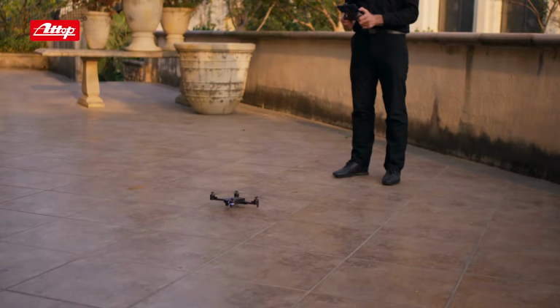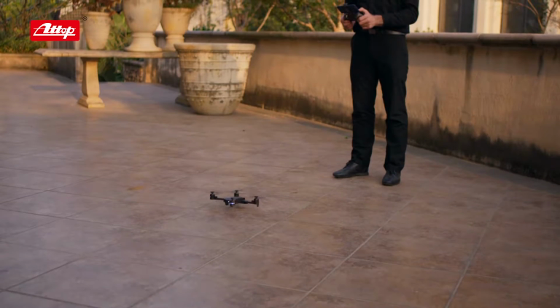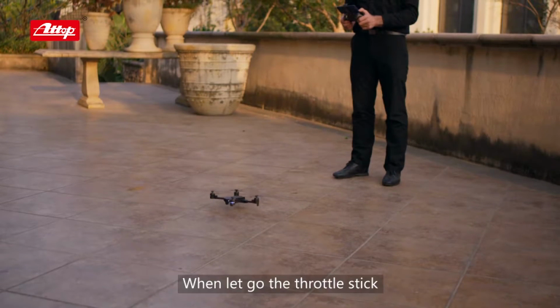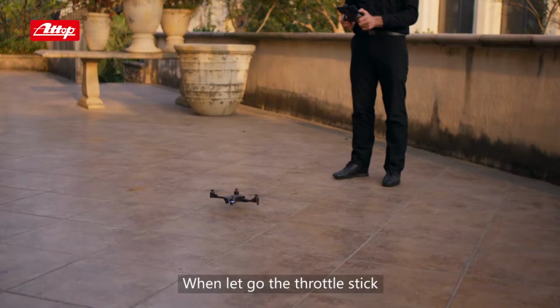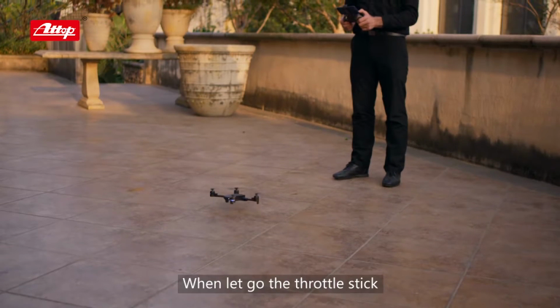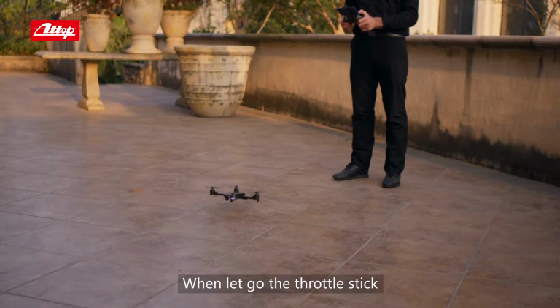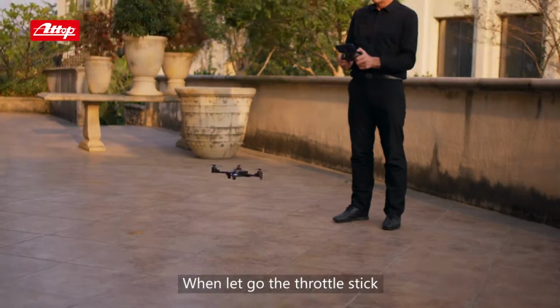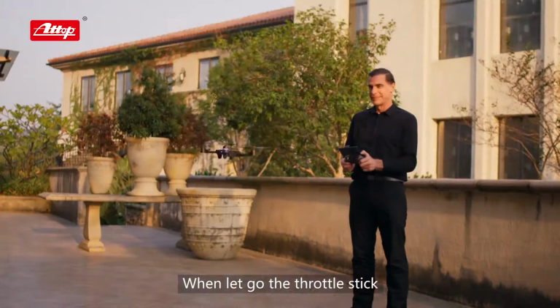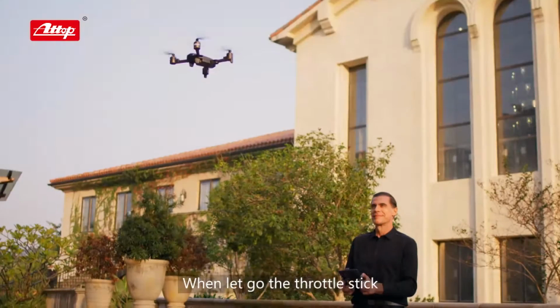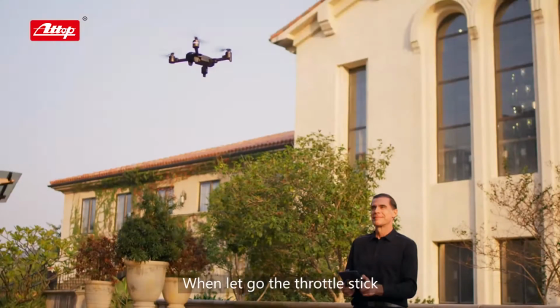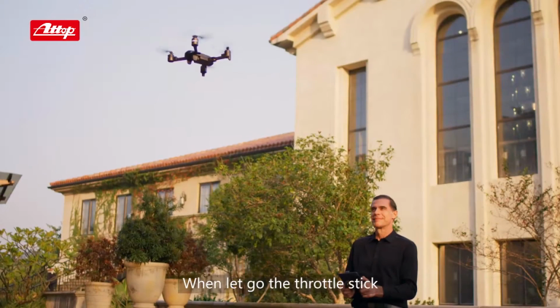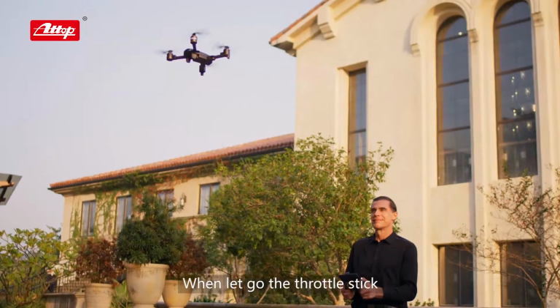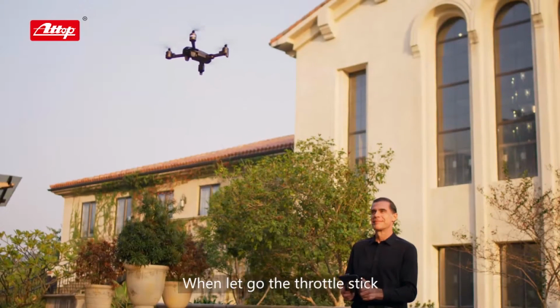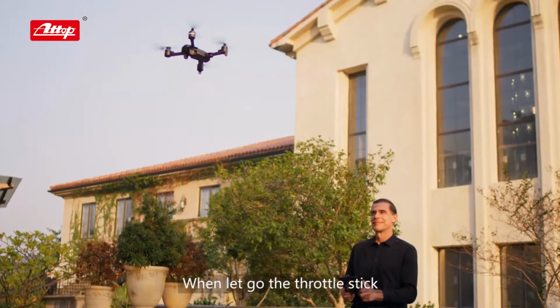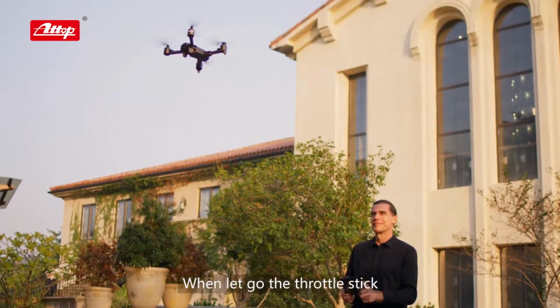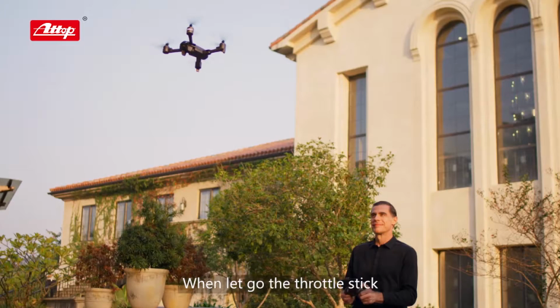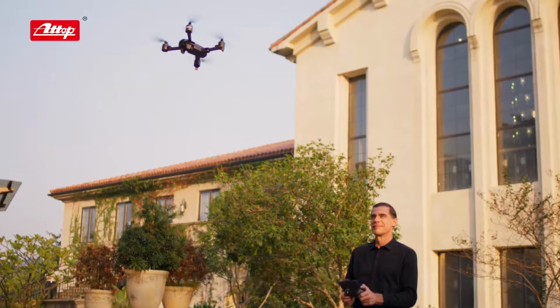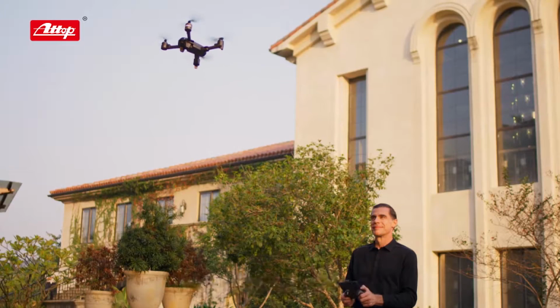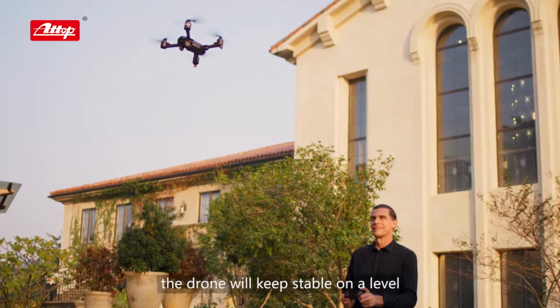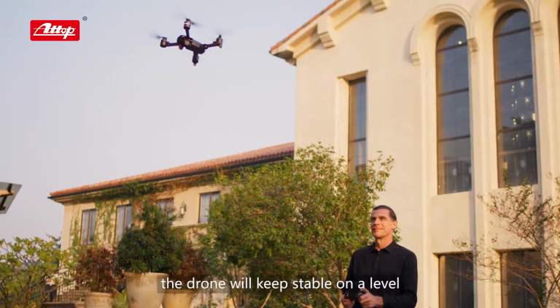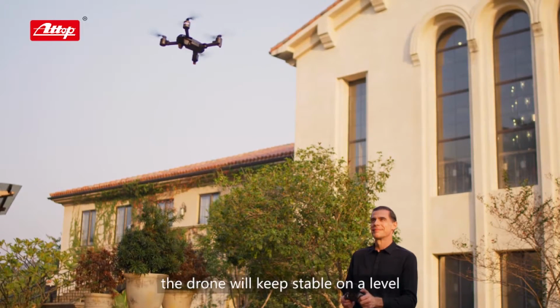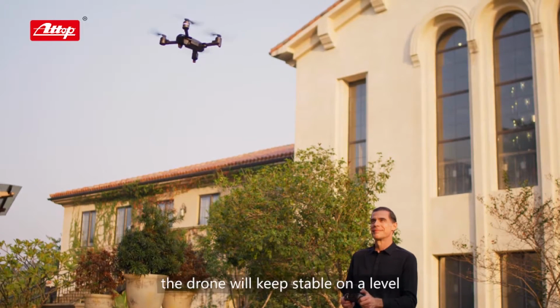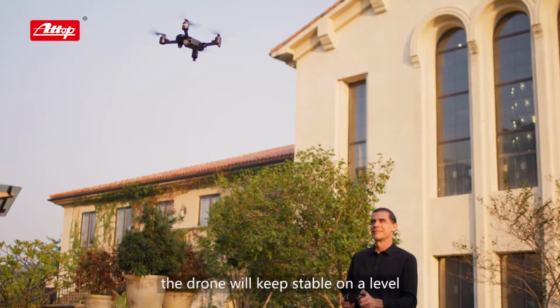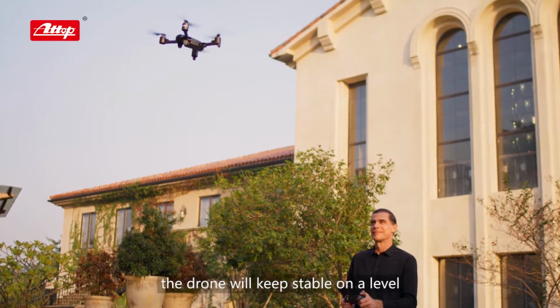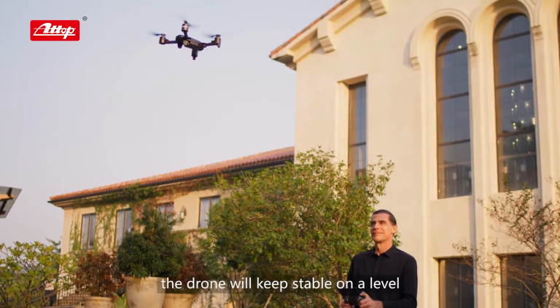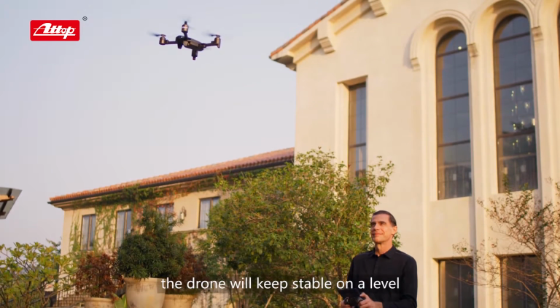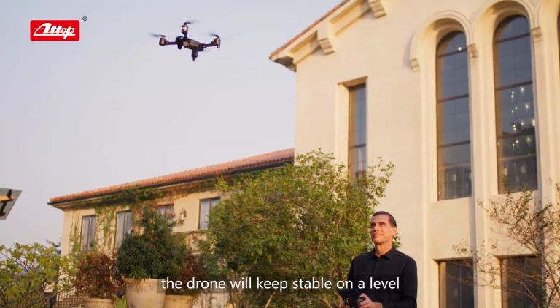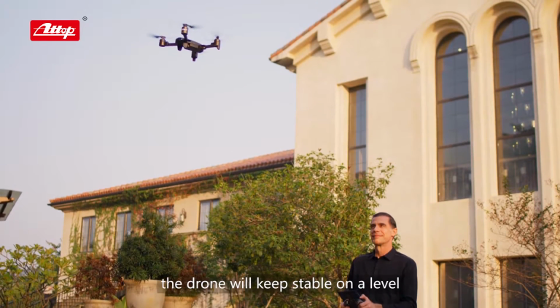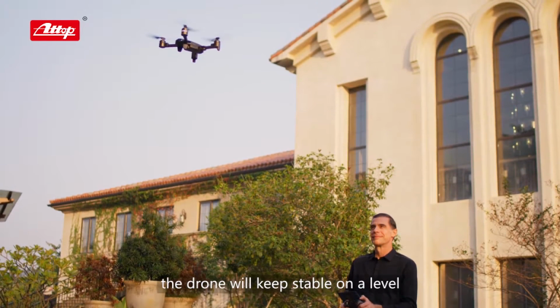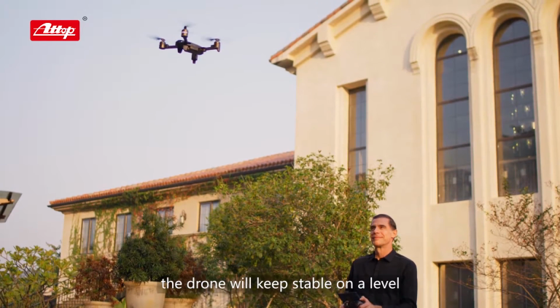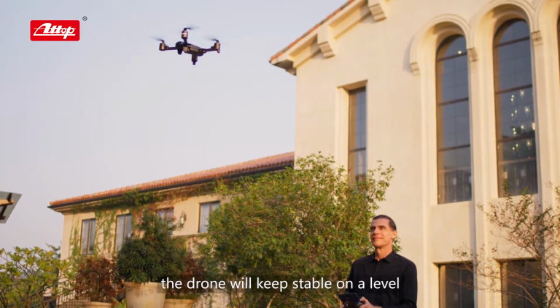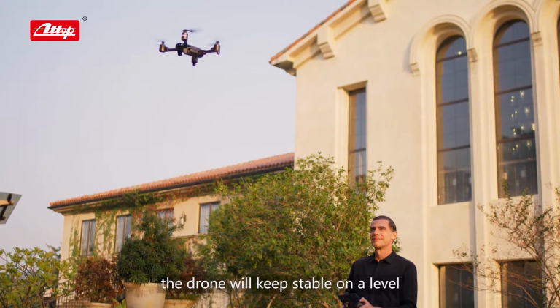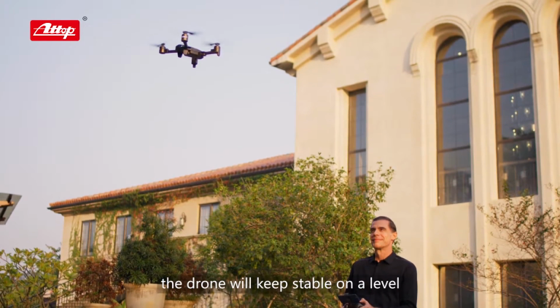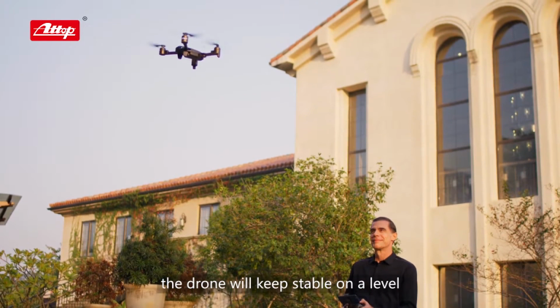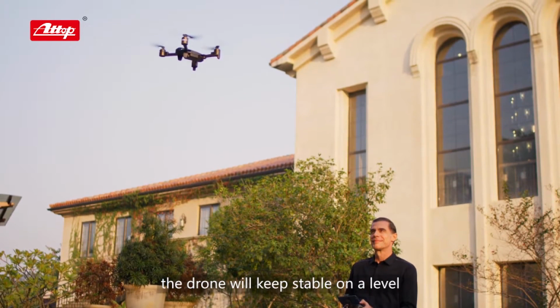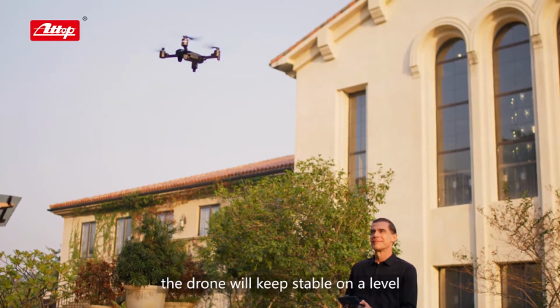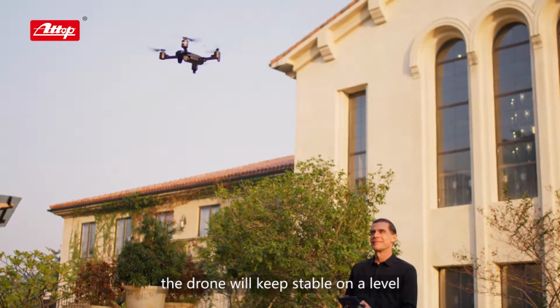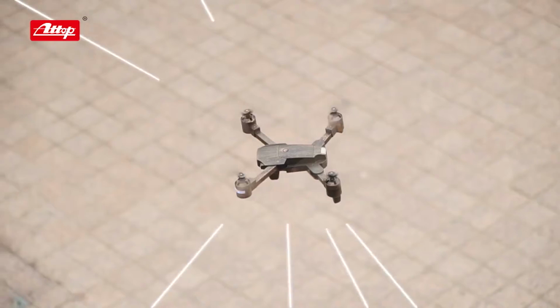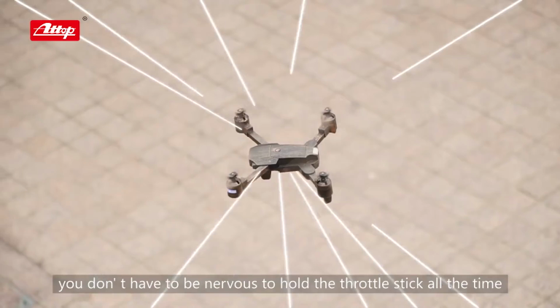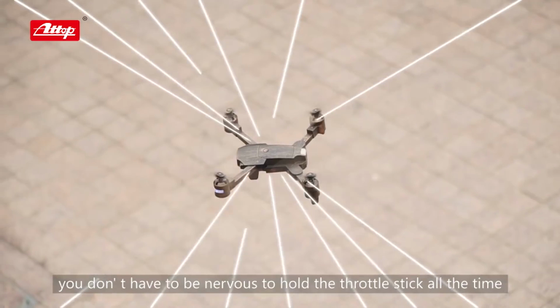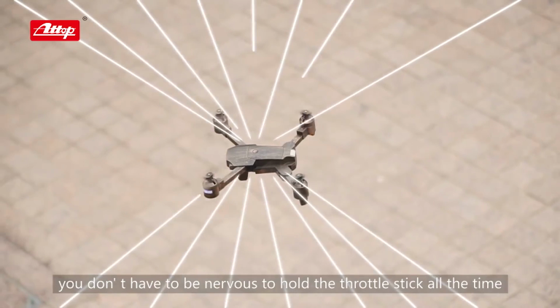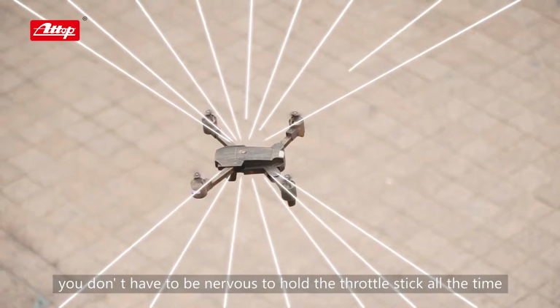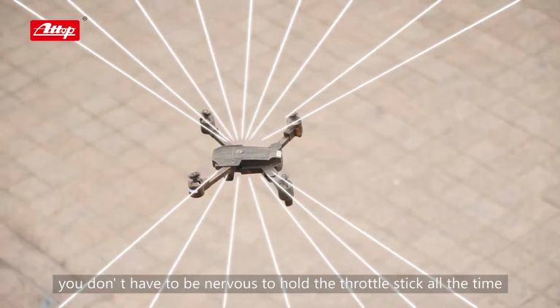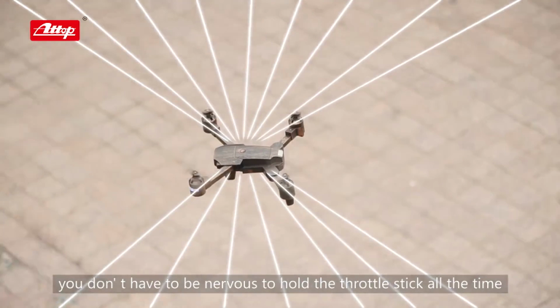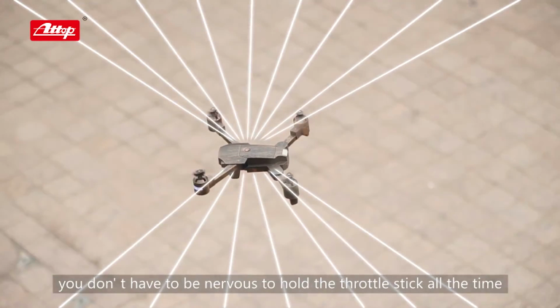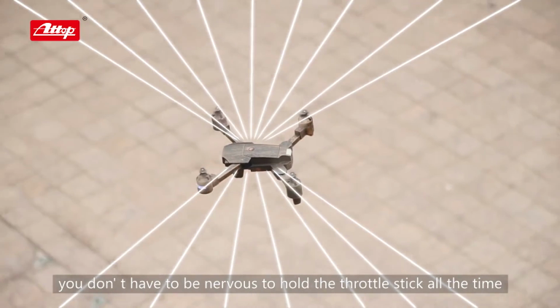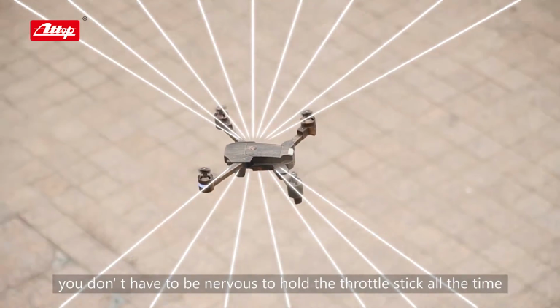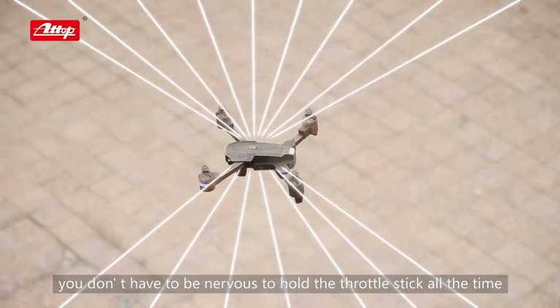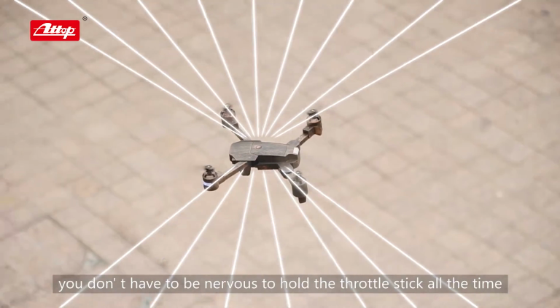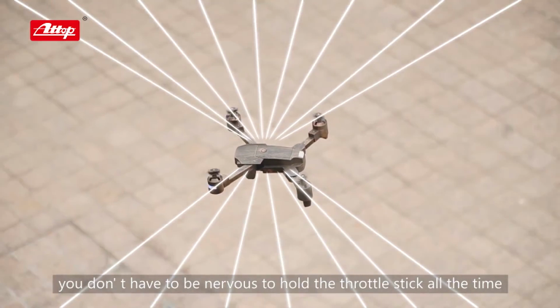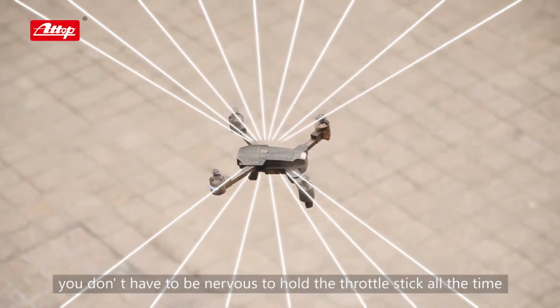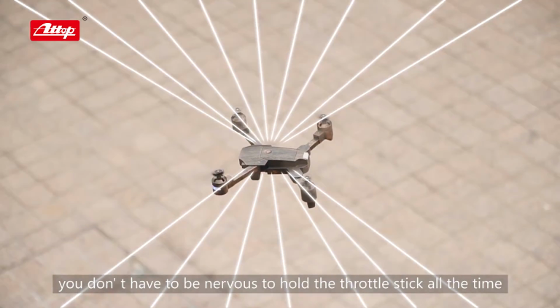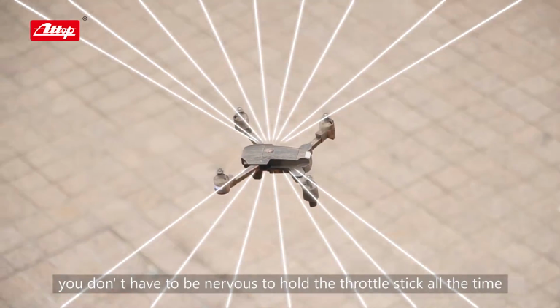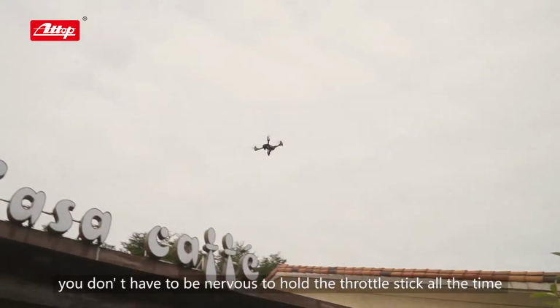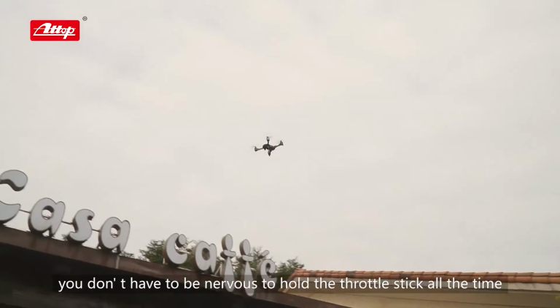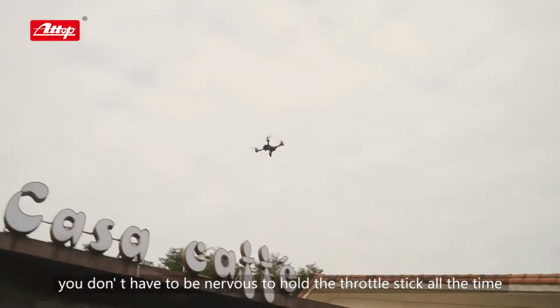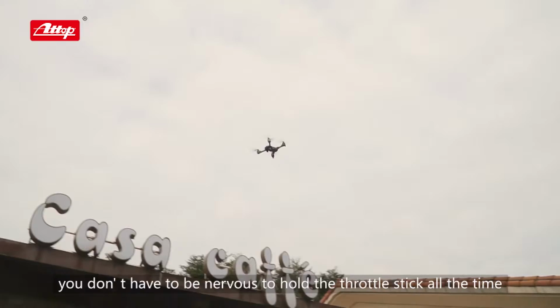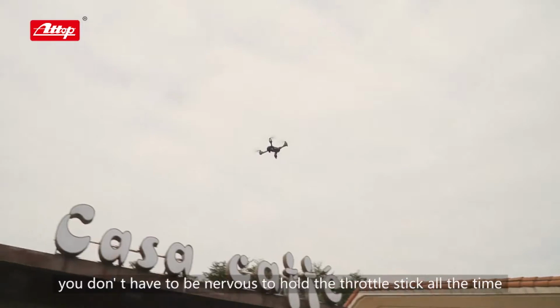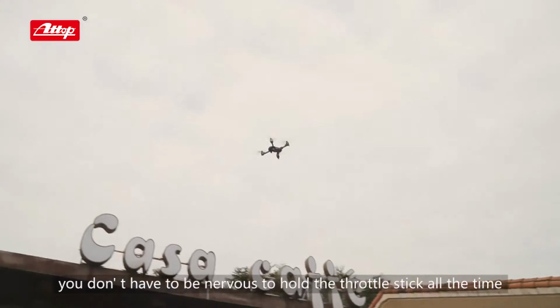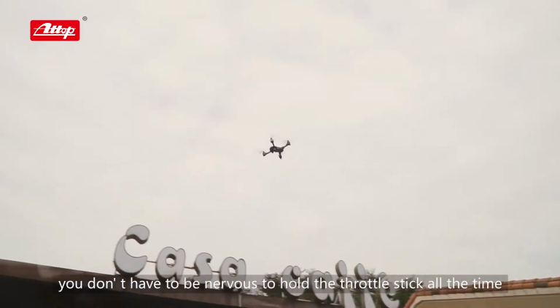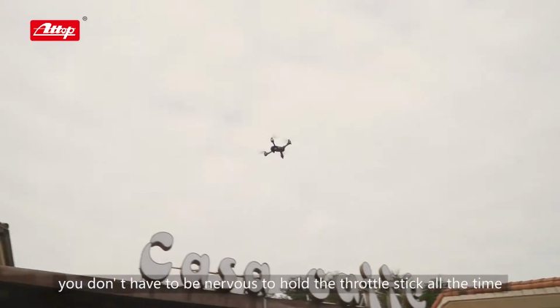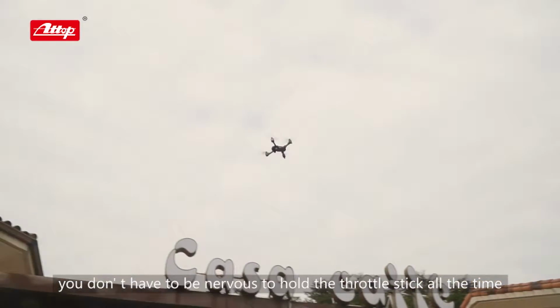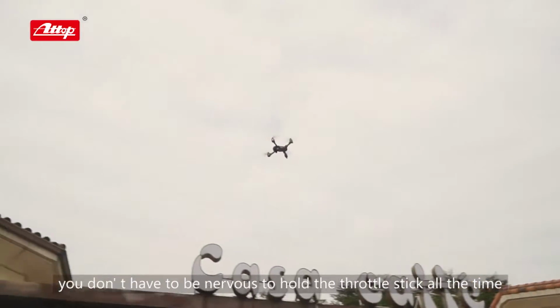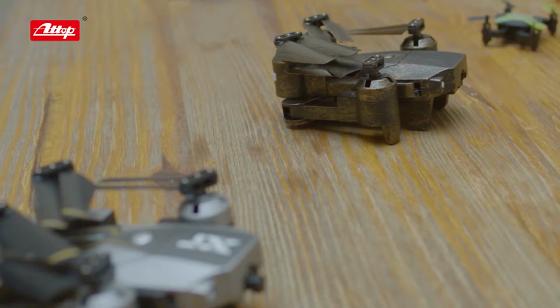When you let go of the throttle stick, the drone will stay stable at a level. You don't have to be nervous holding the throttle stick all the time.